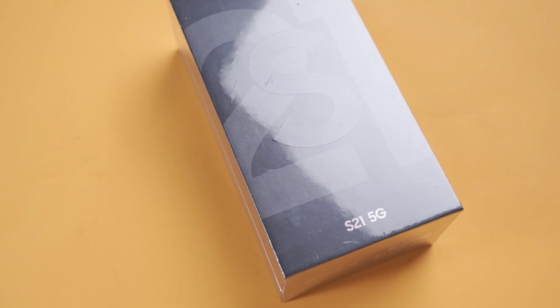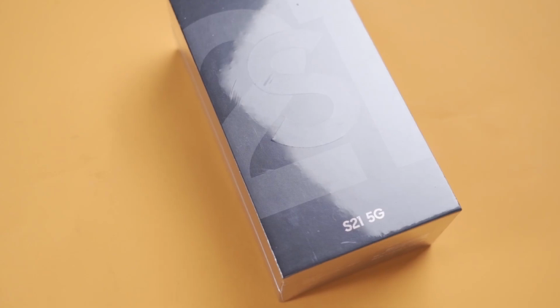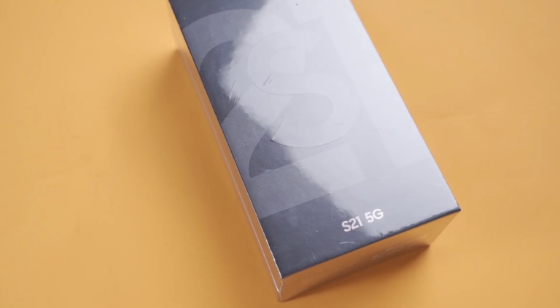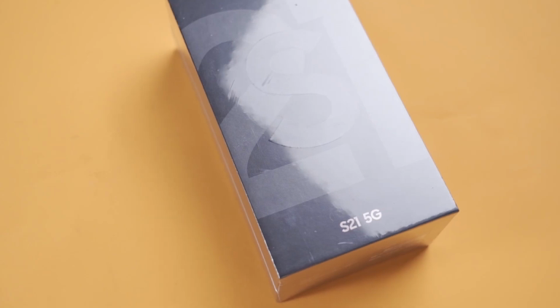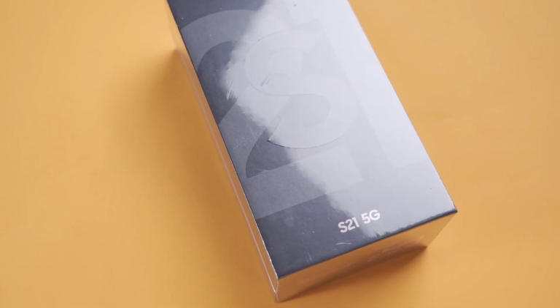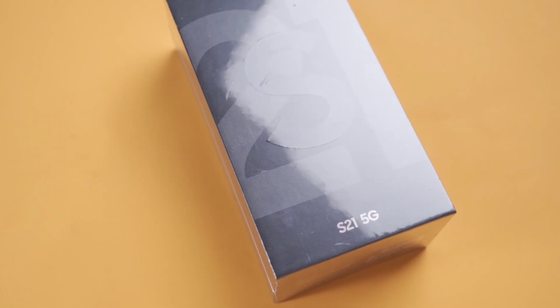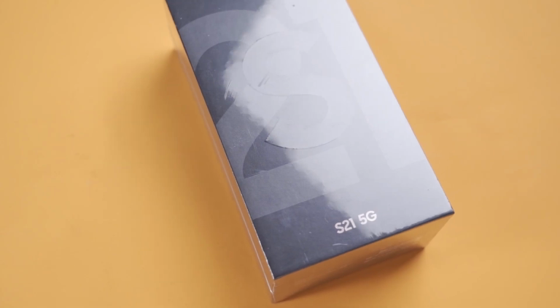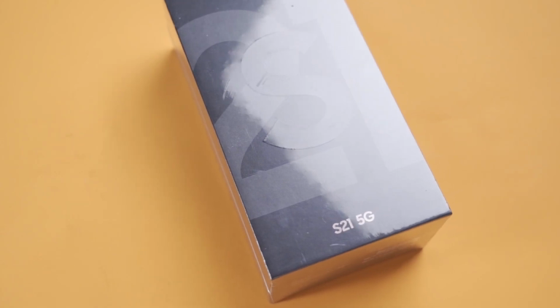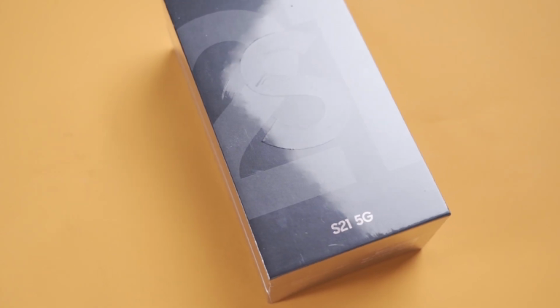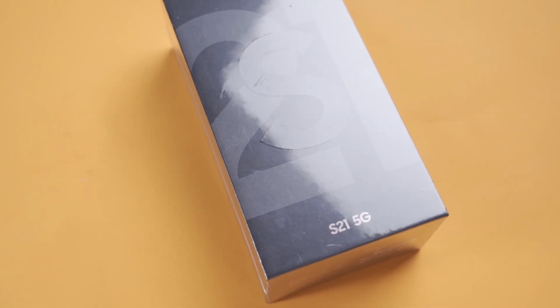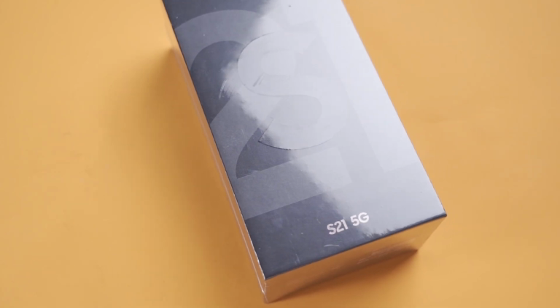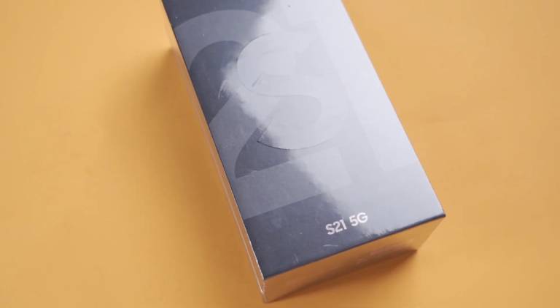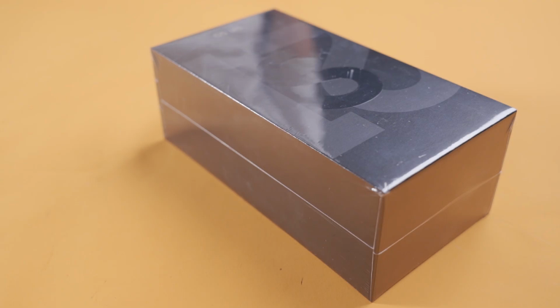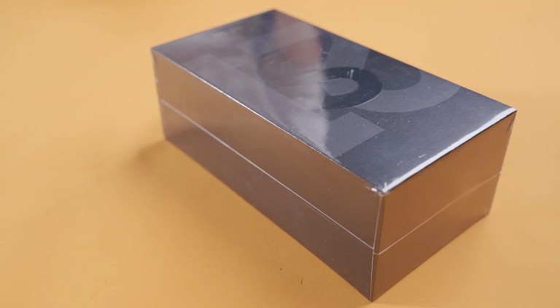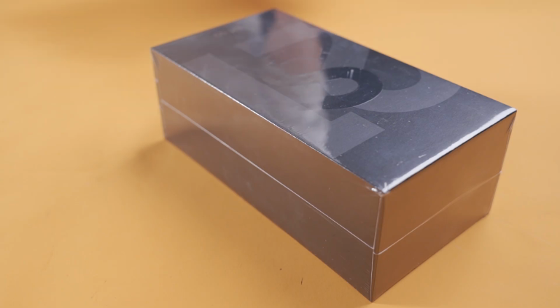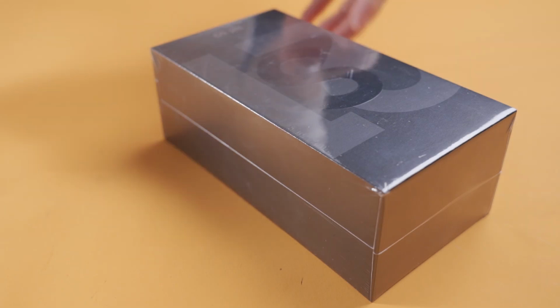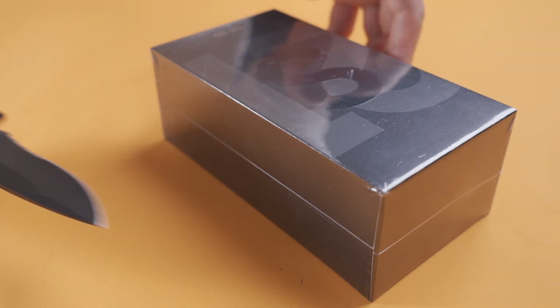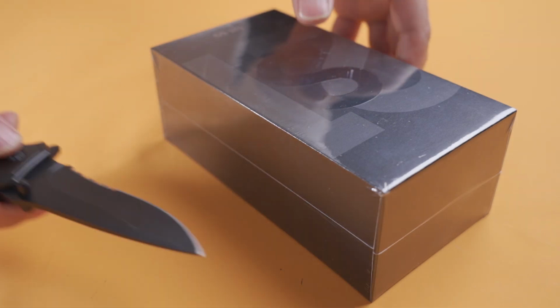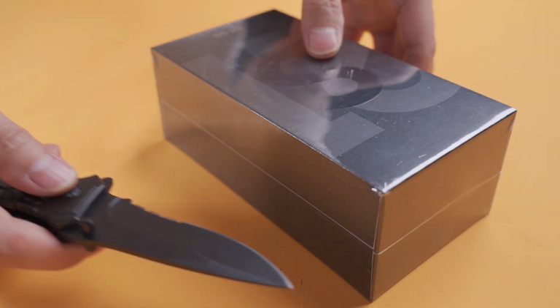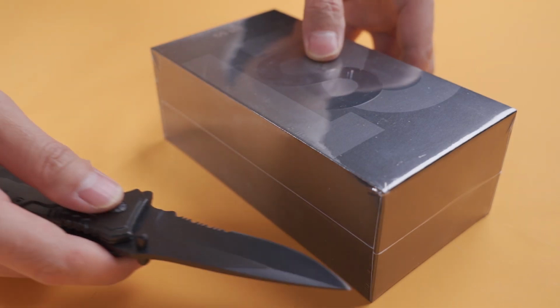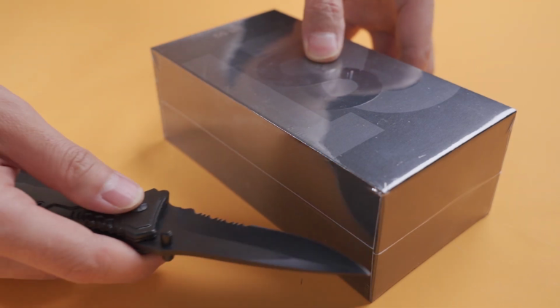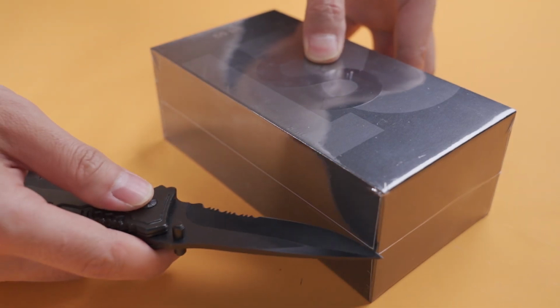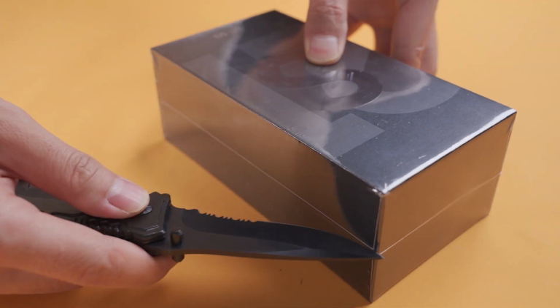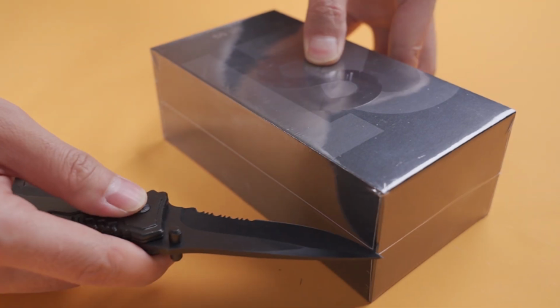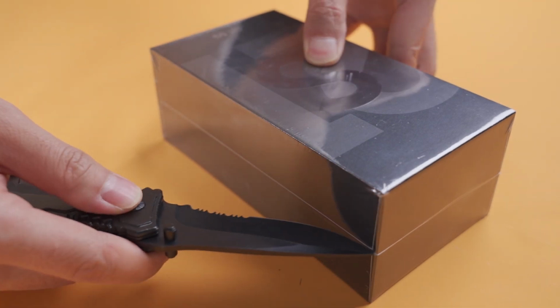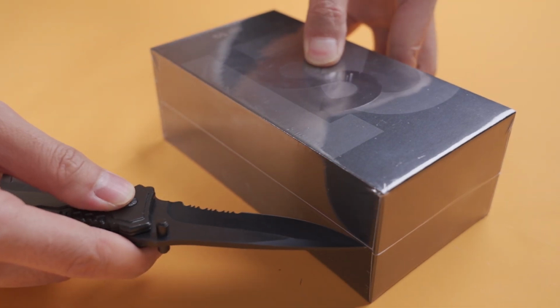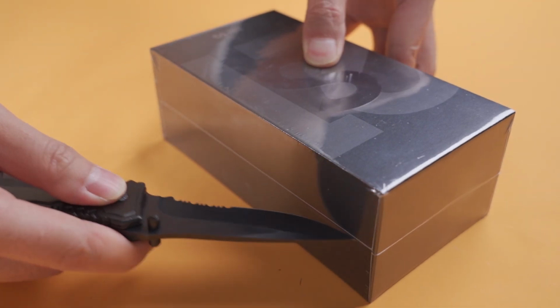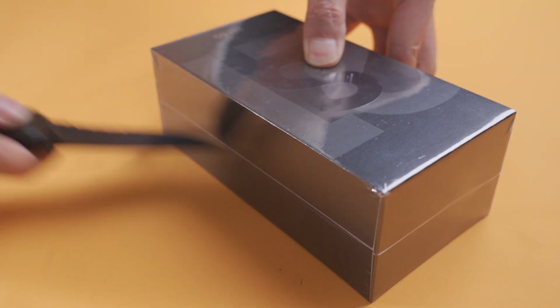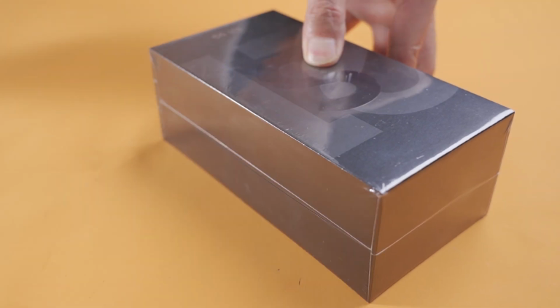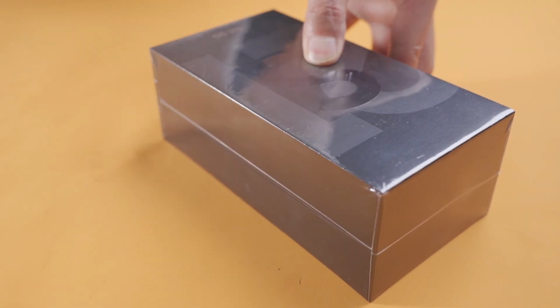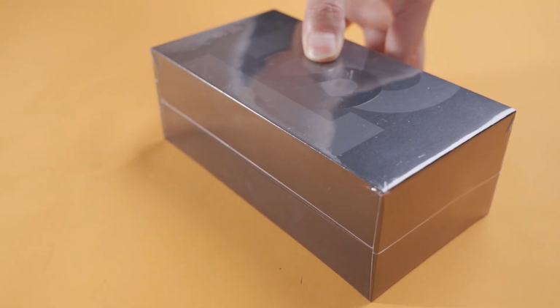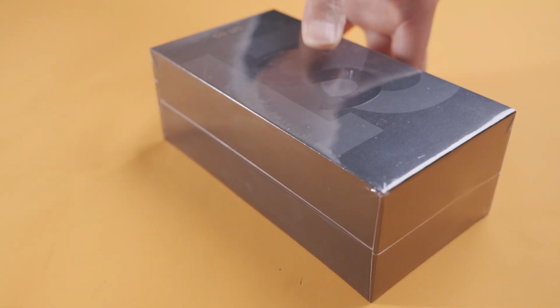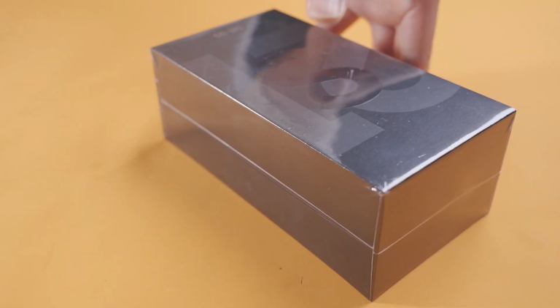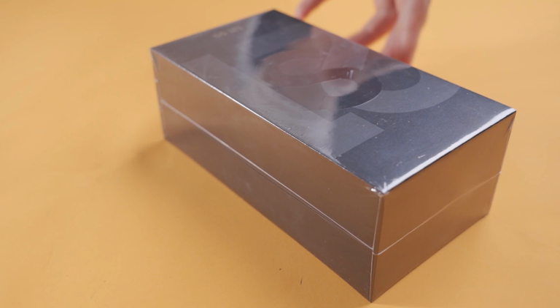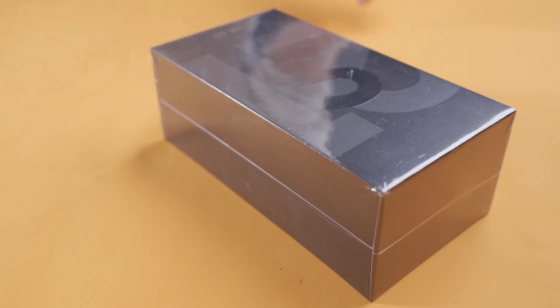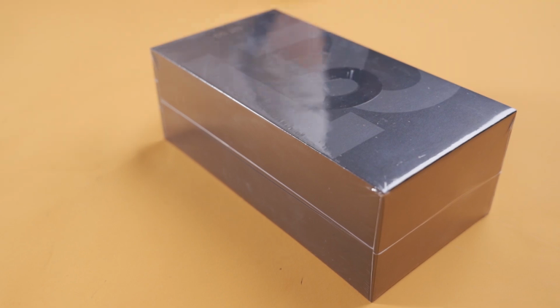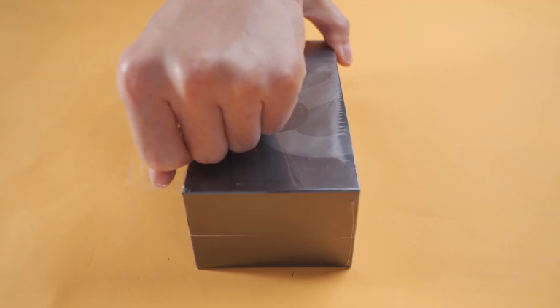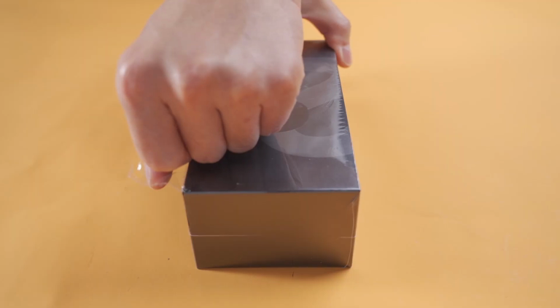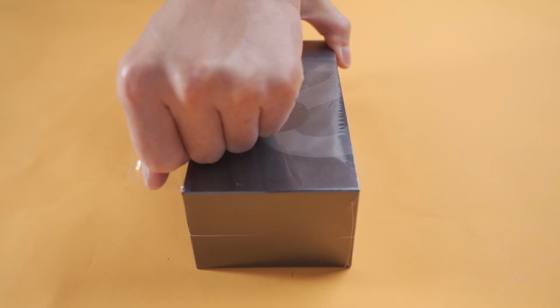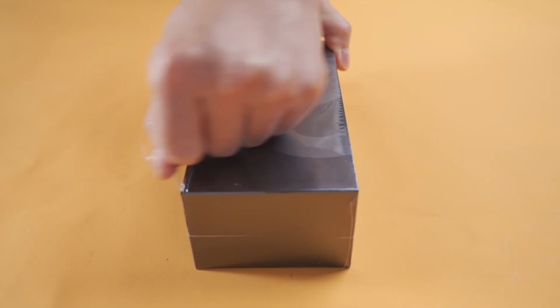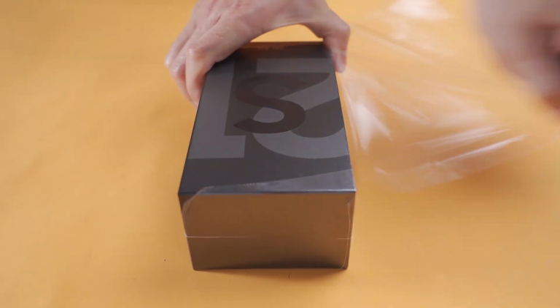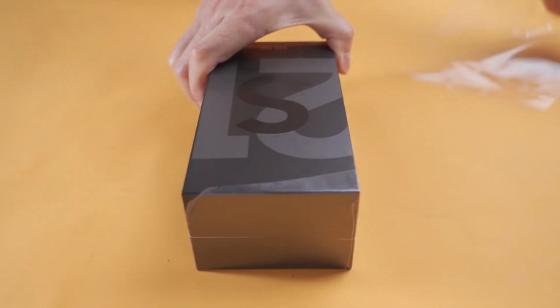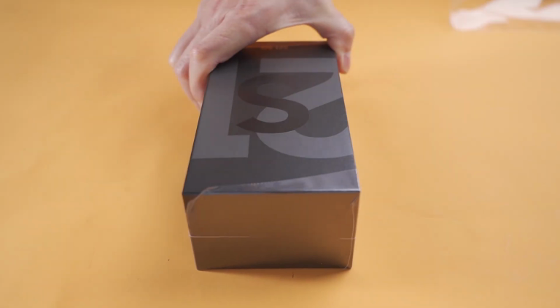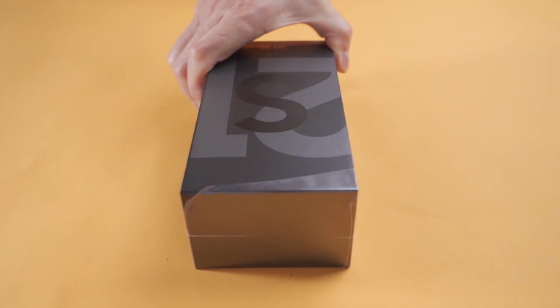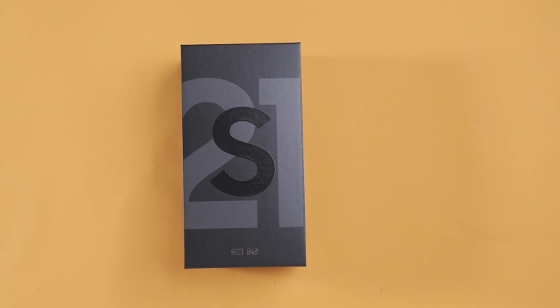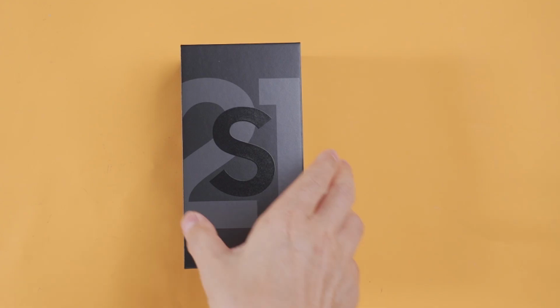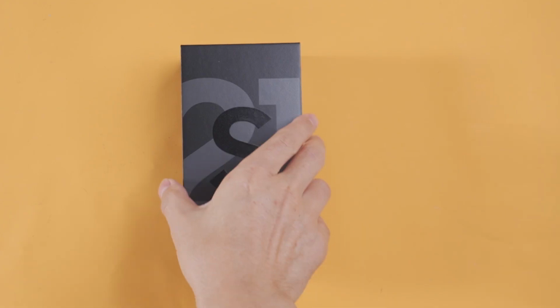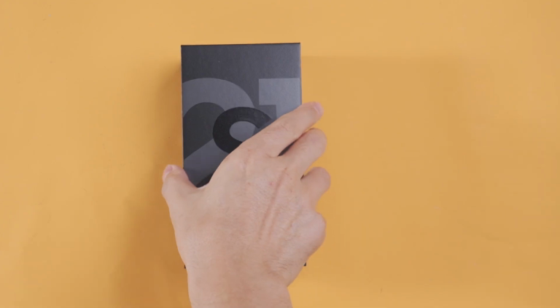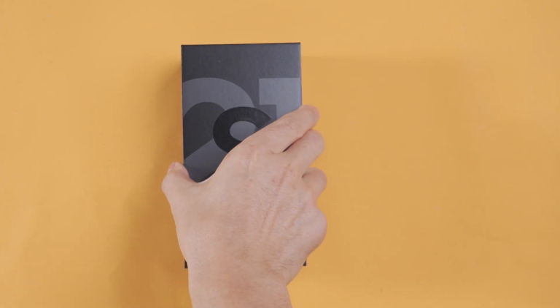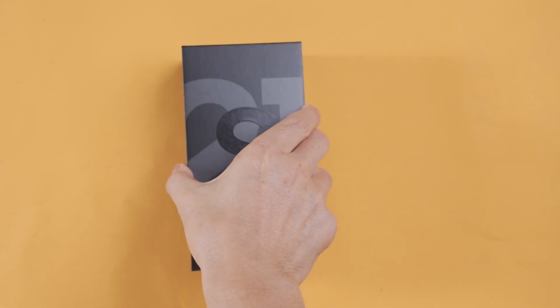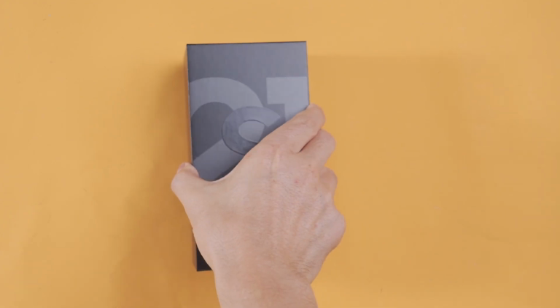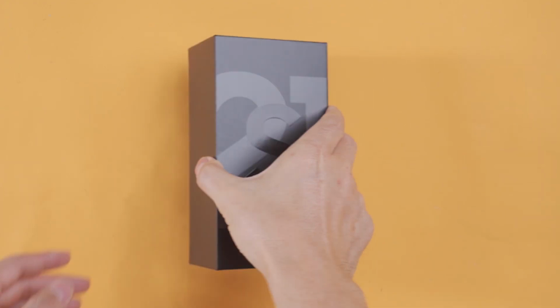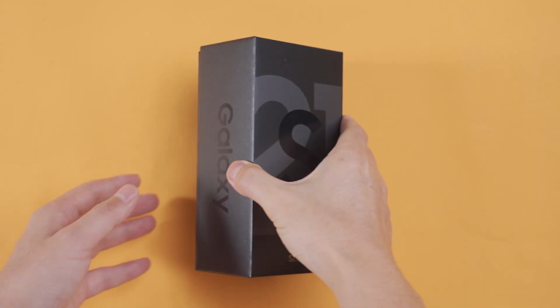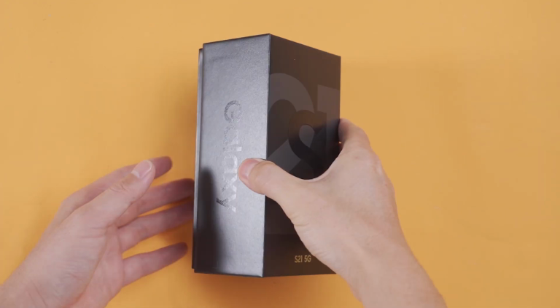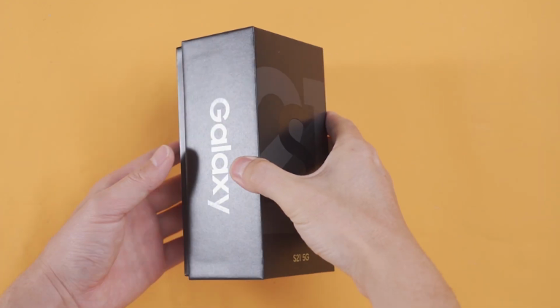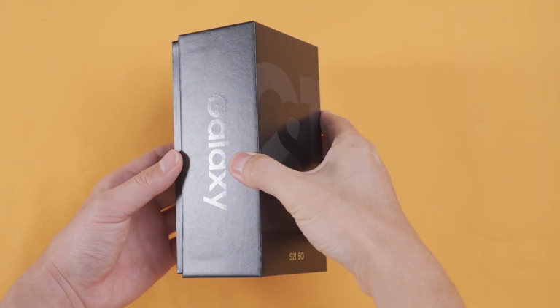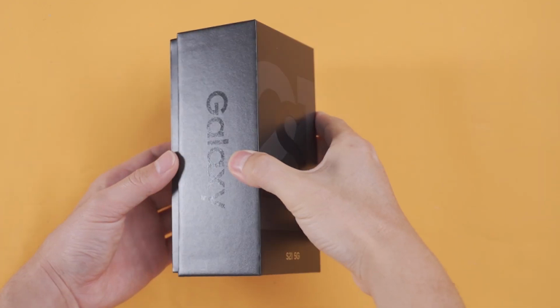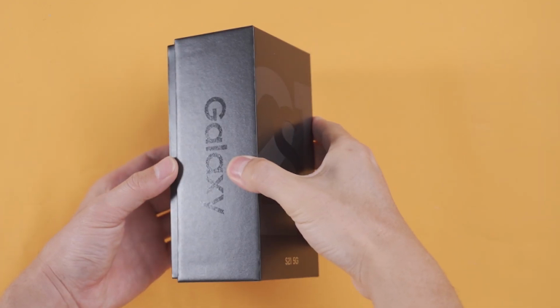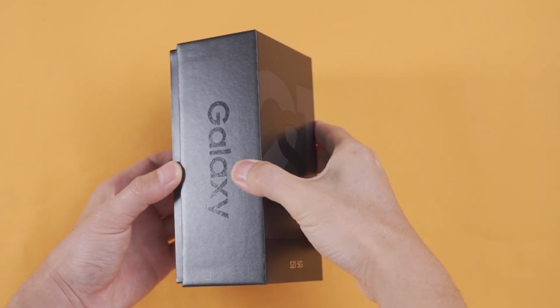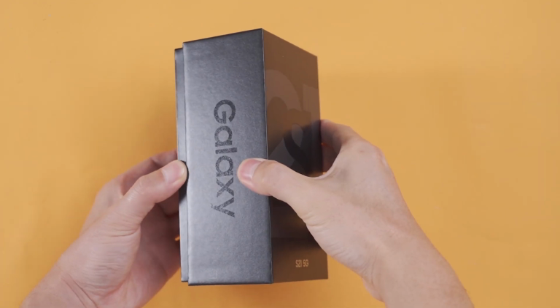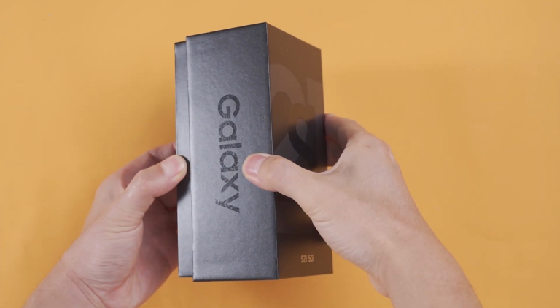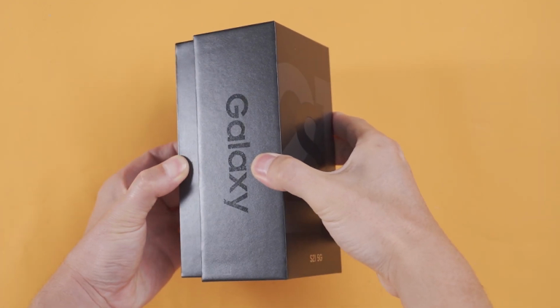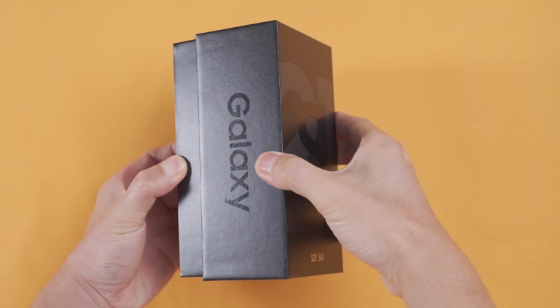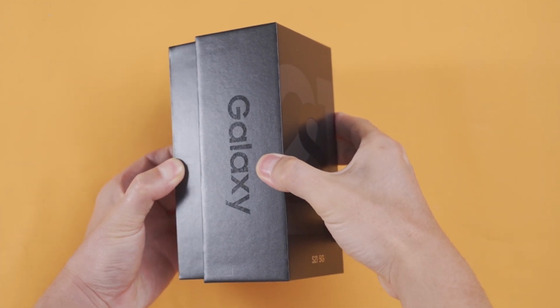Hello everyone, today we are going to unbox and waterproof test the Samsung Galaxy S21 5G.